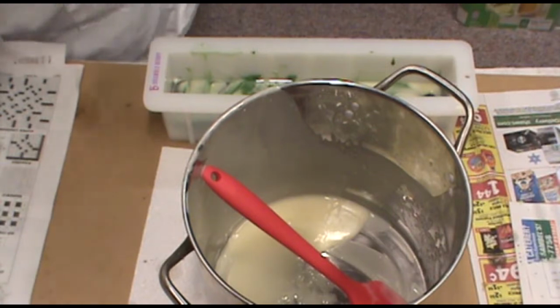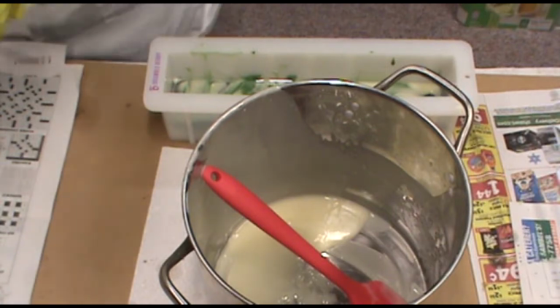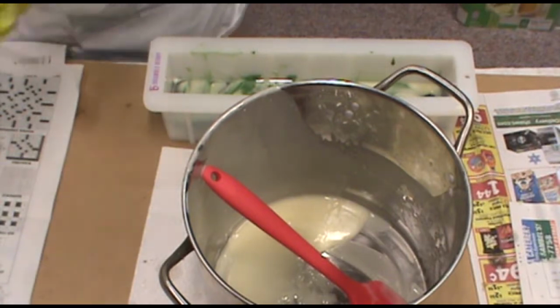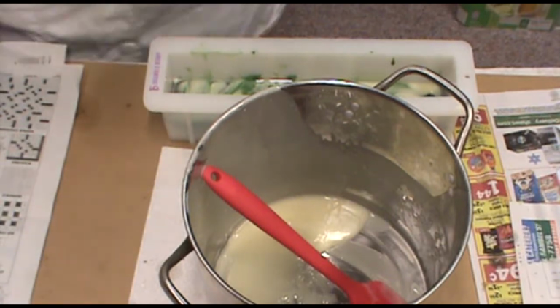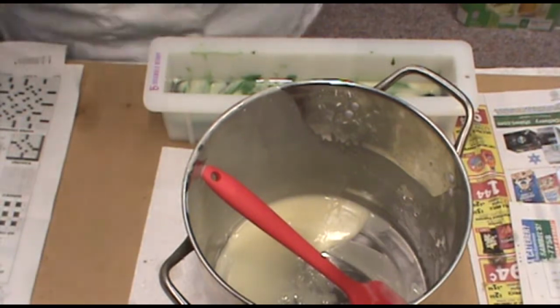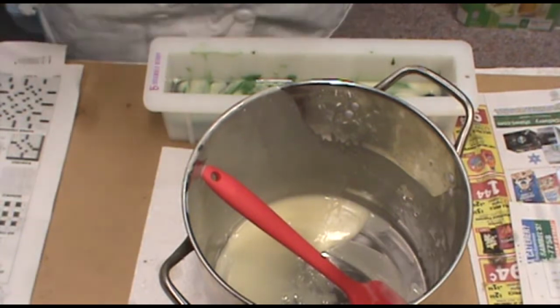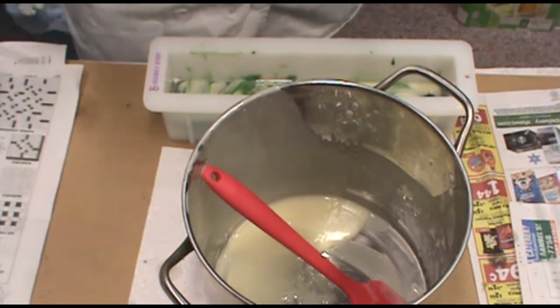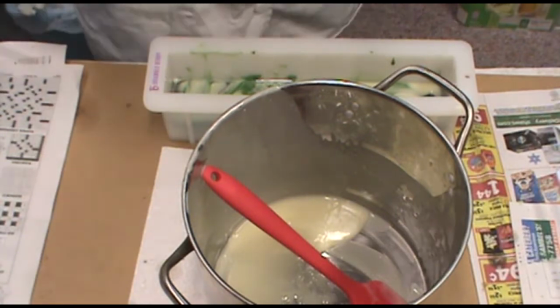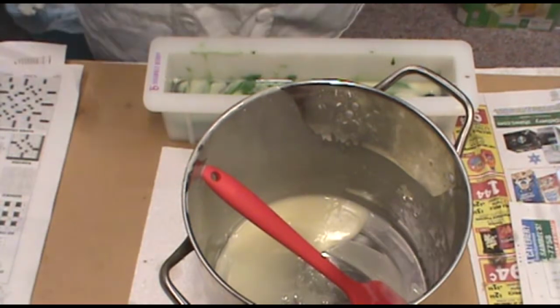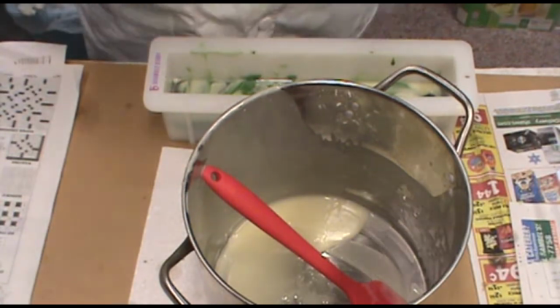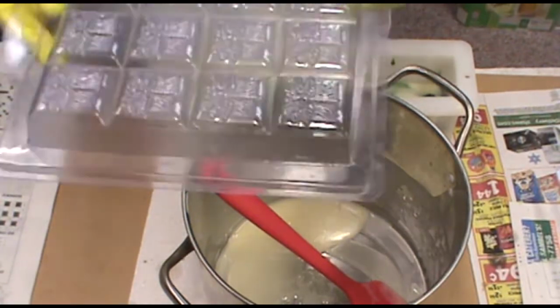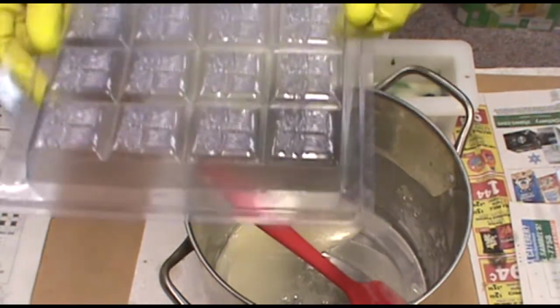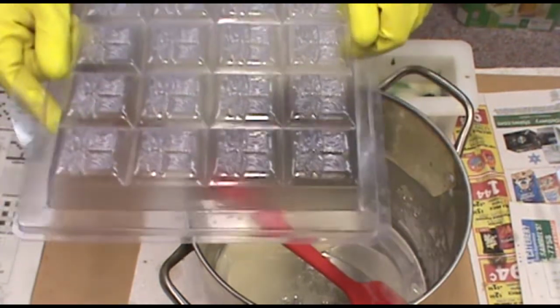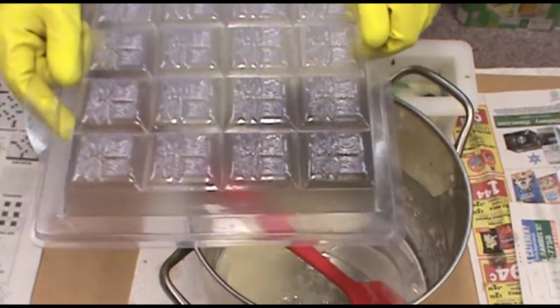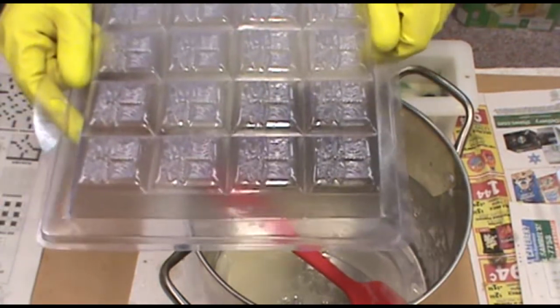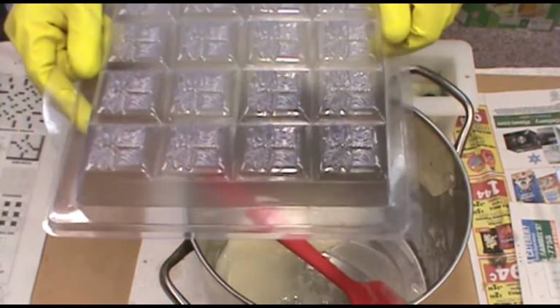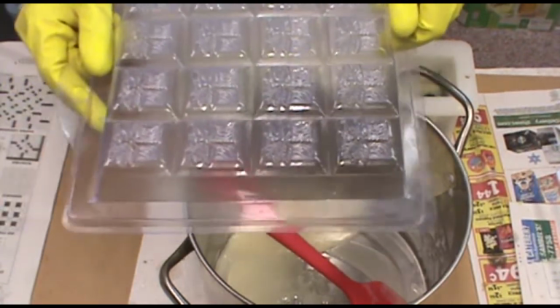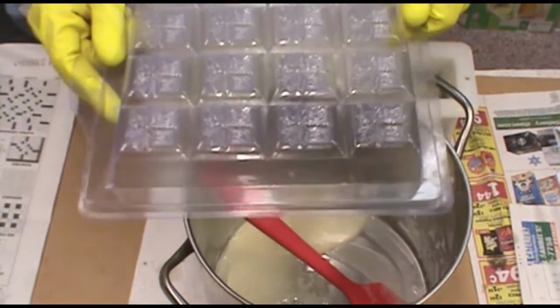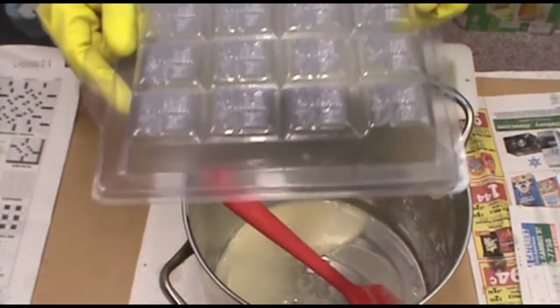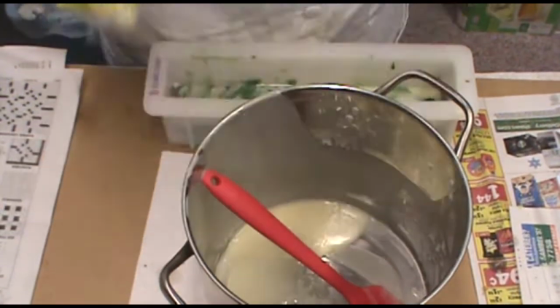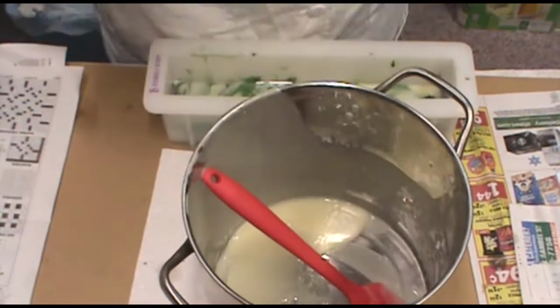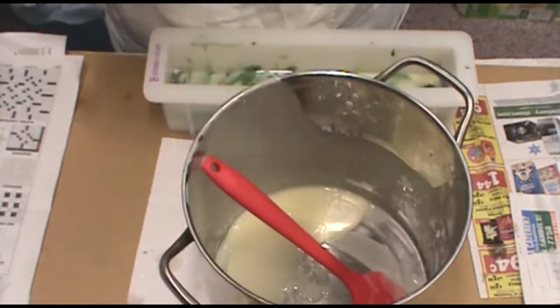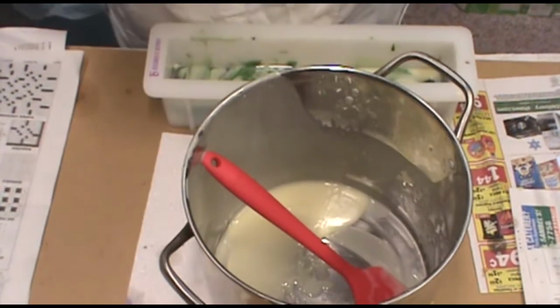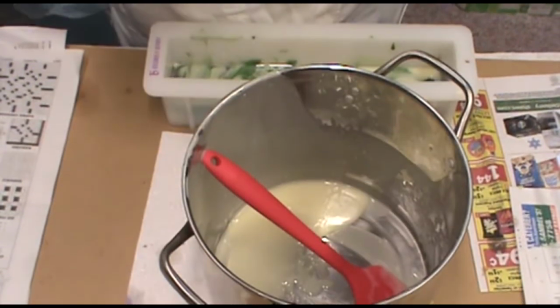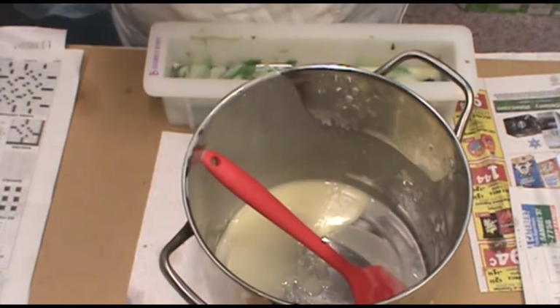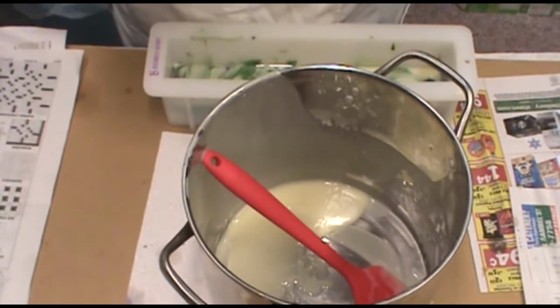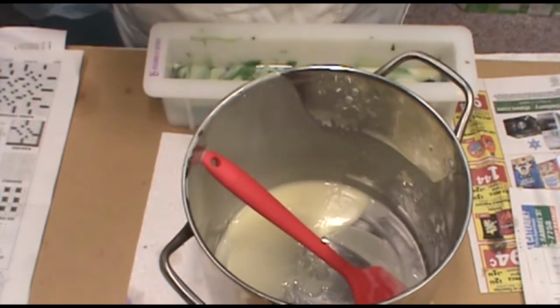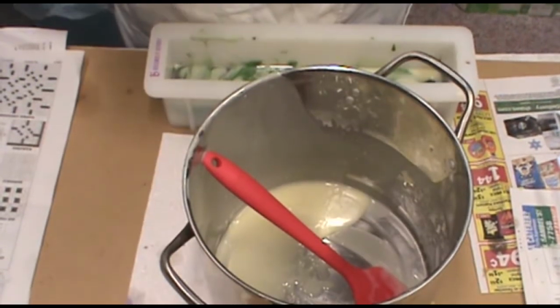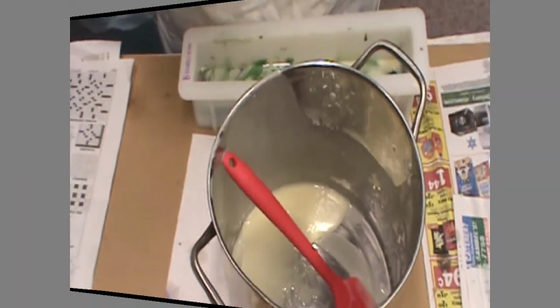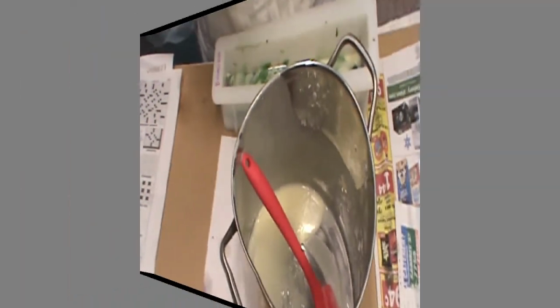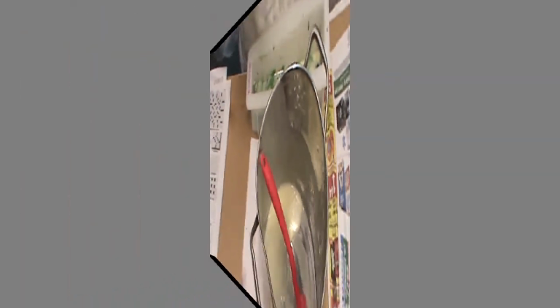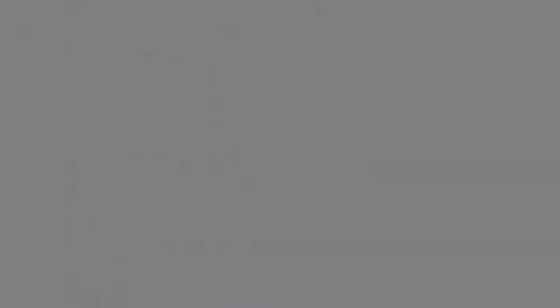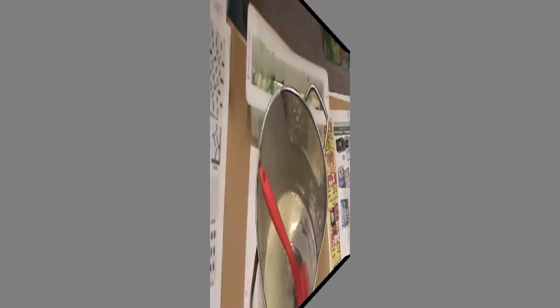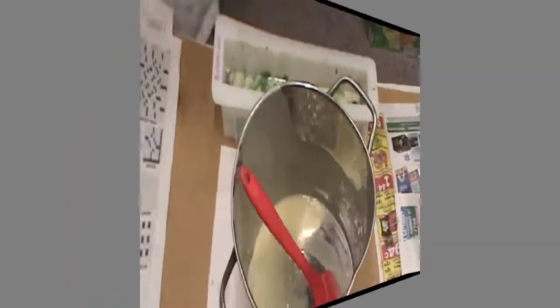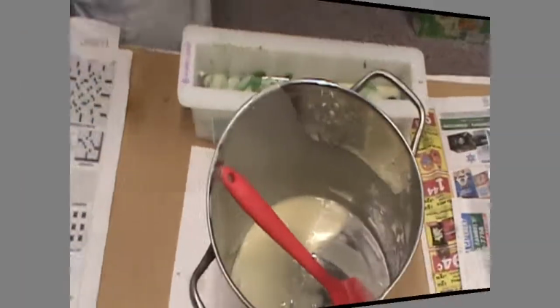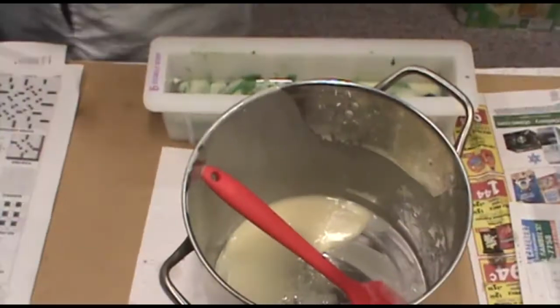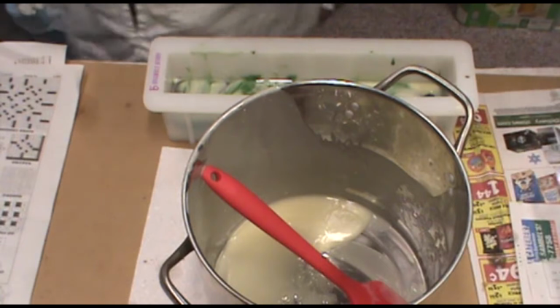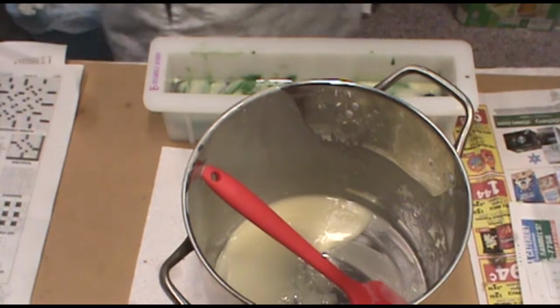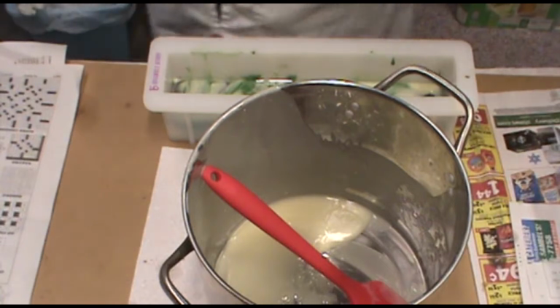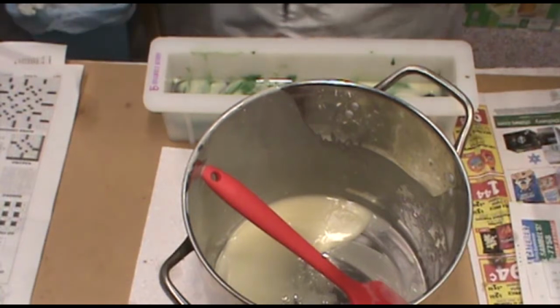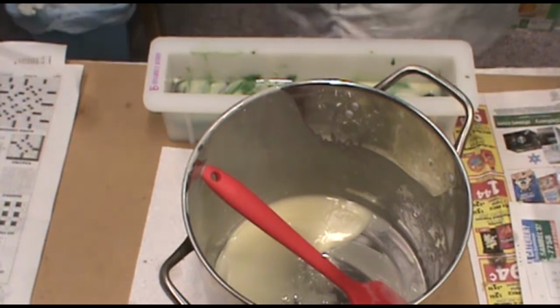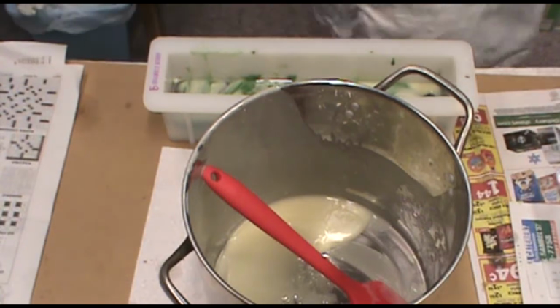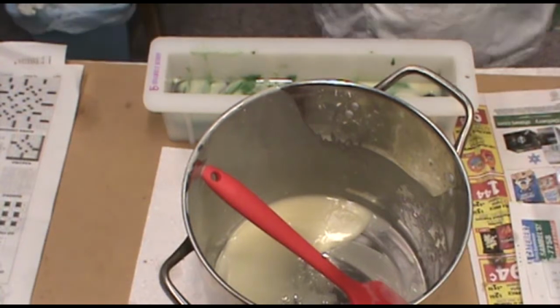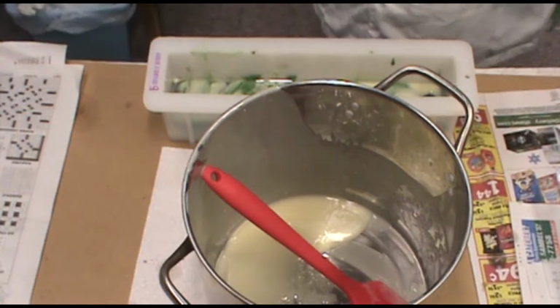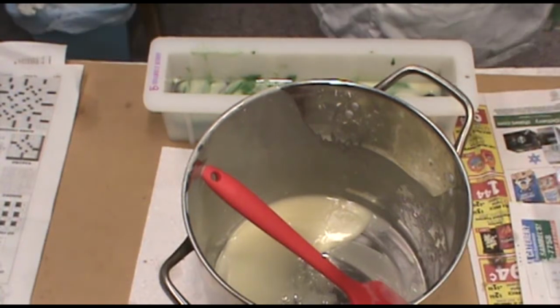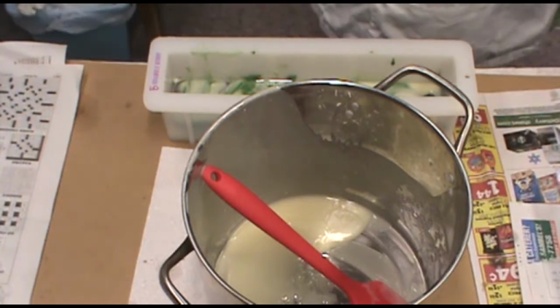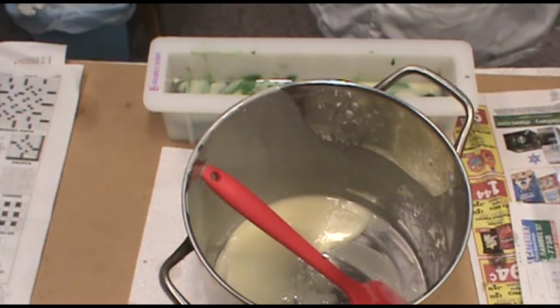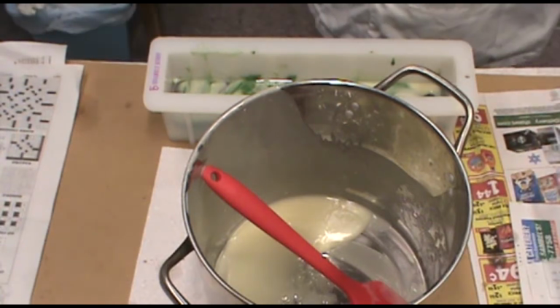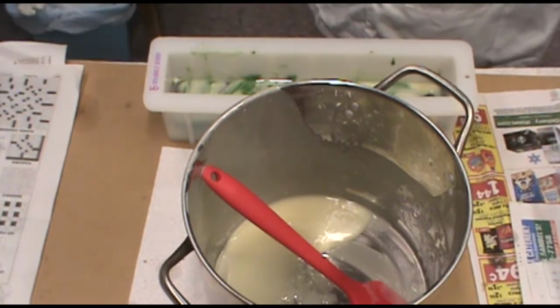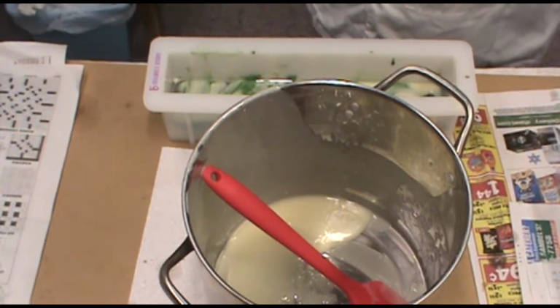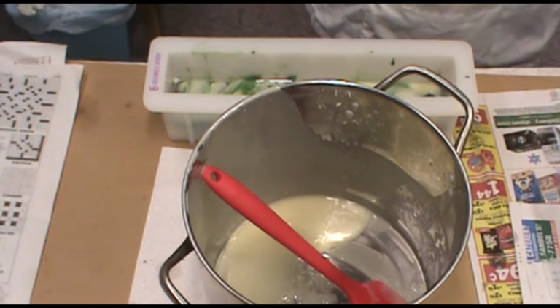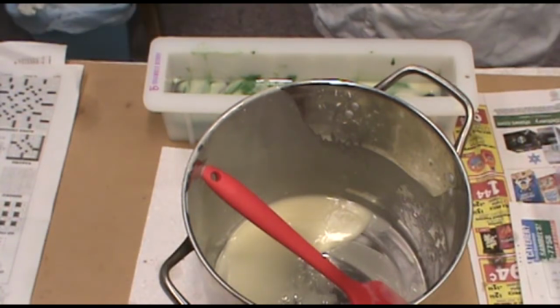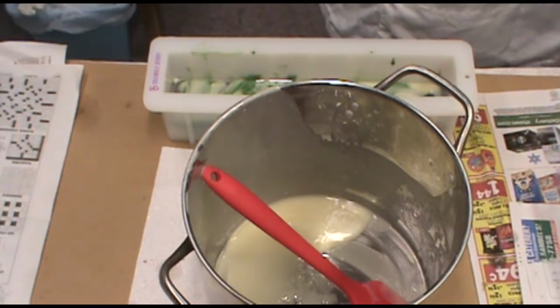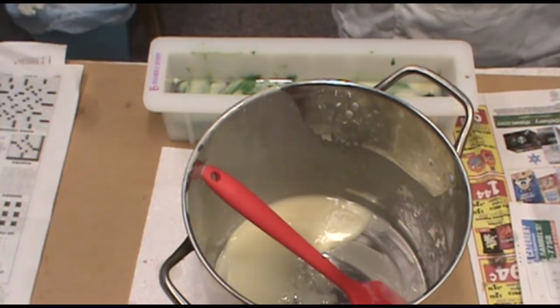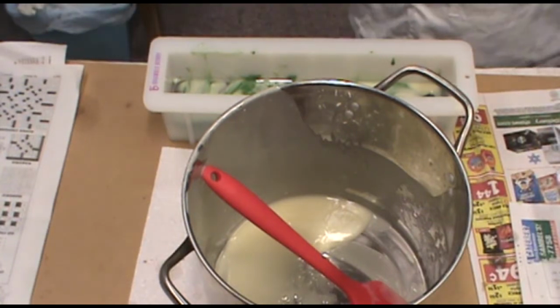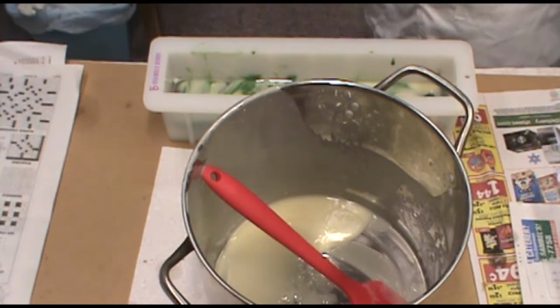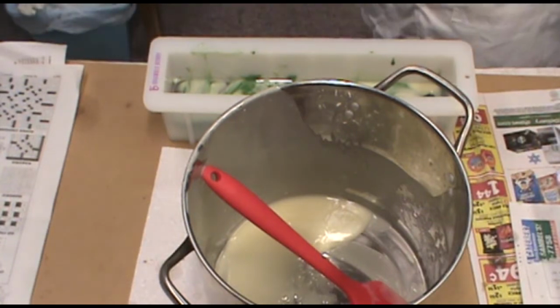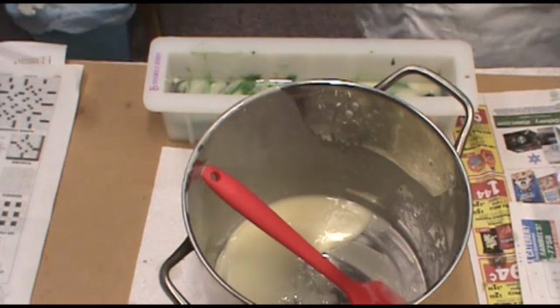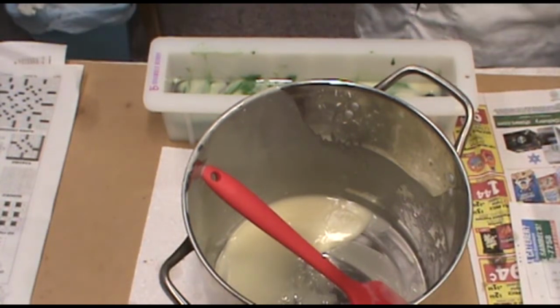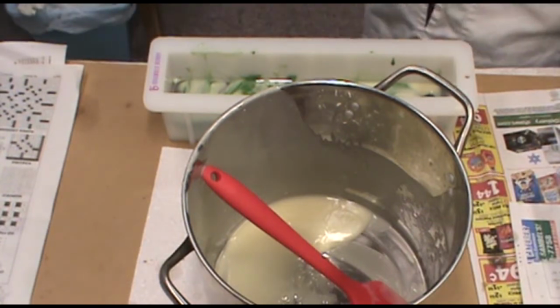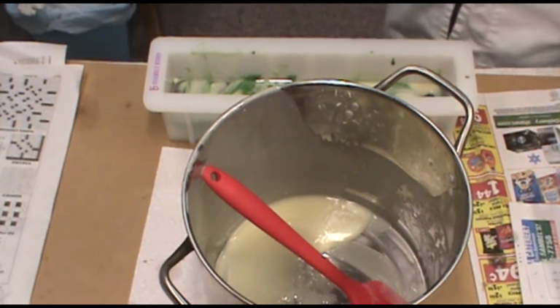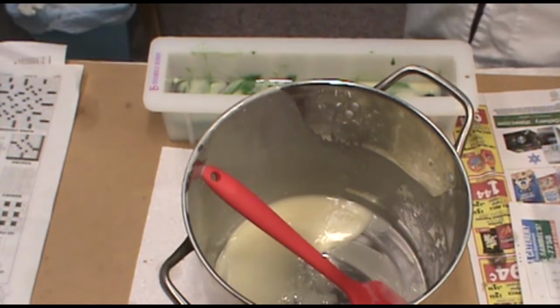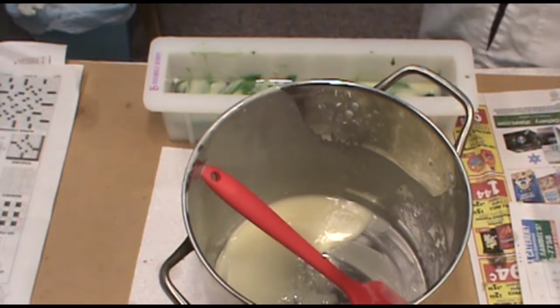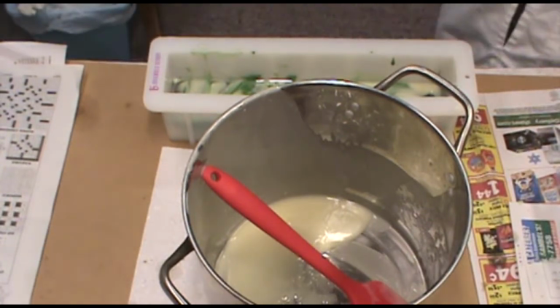What I do is I just put it right on top. This is clean cardboard that I use — I leave it in recycling.